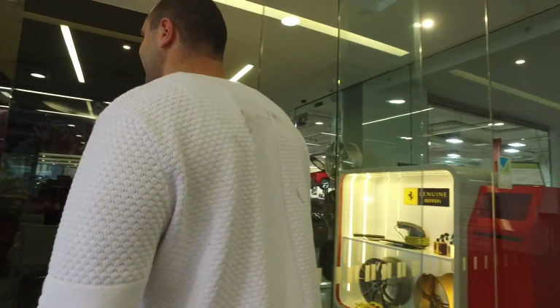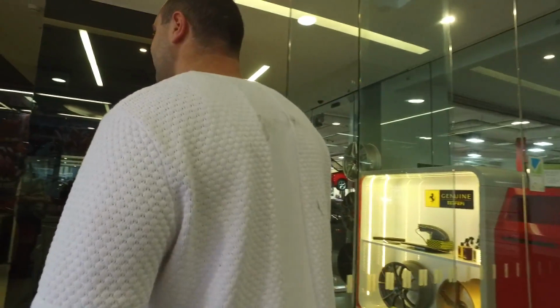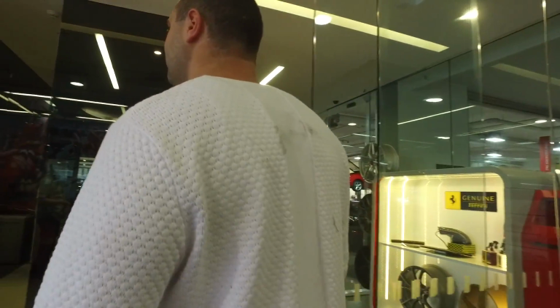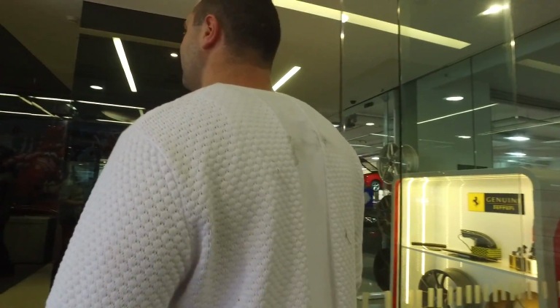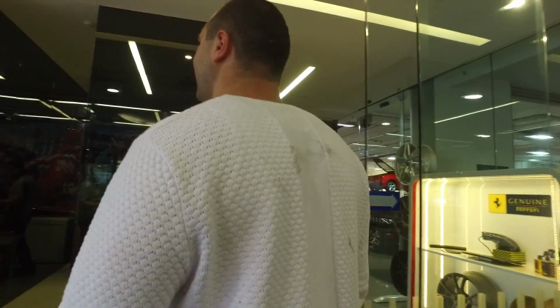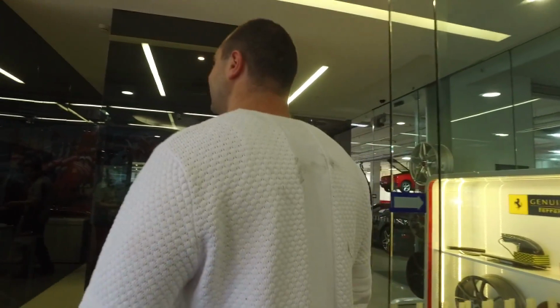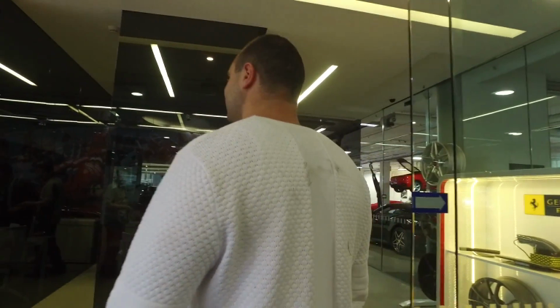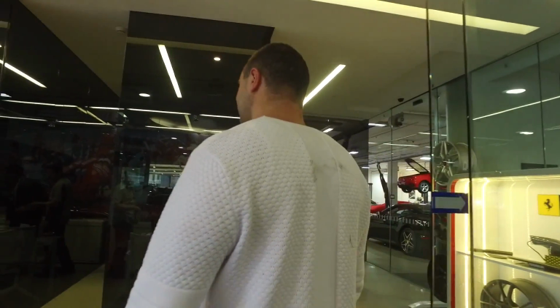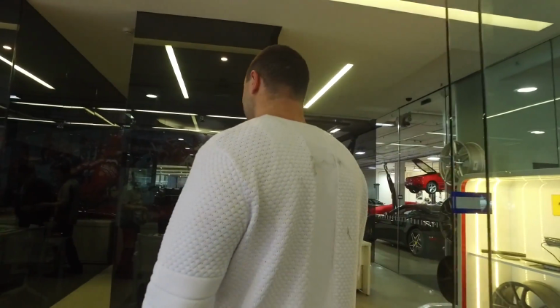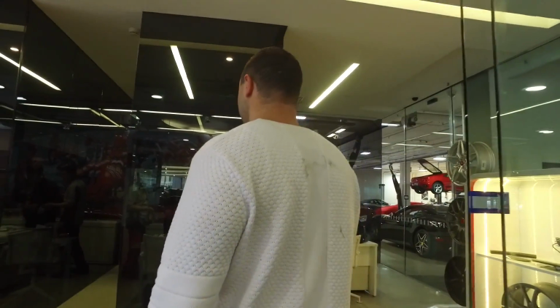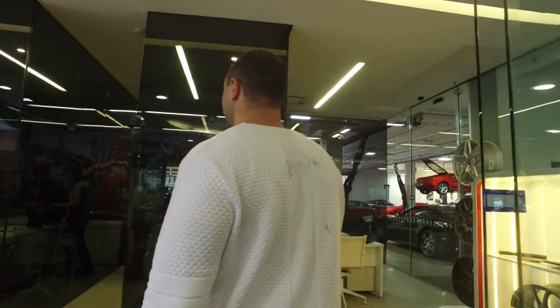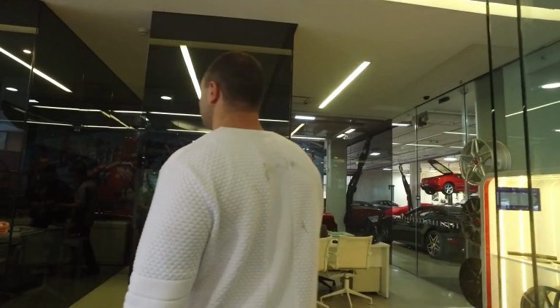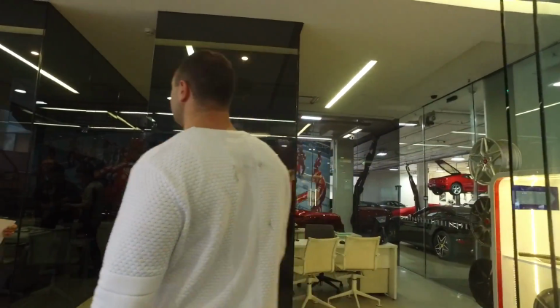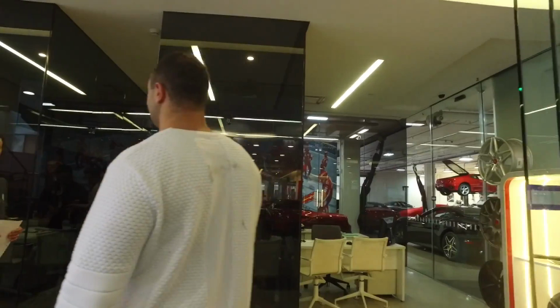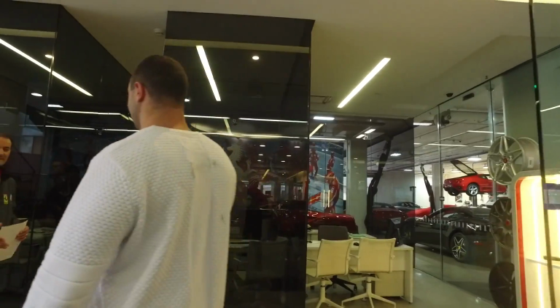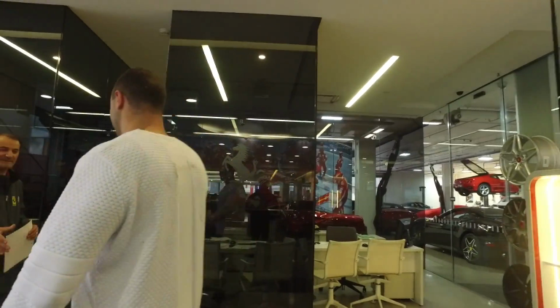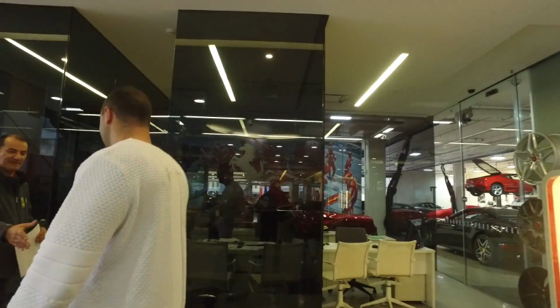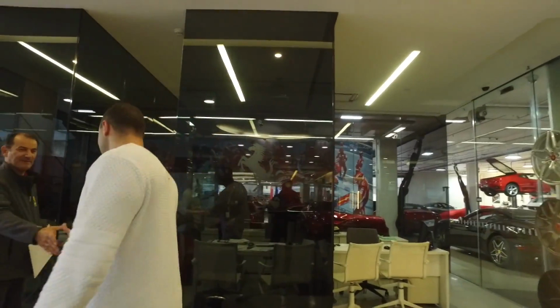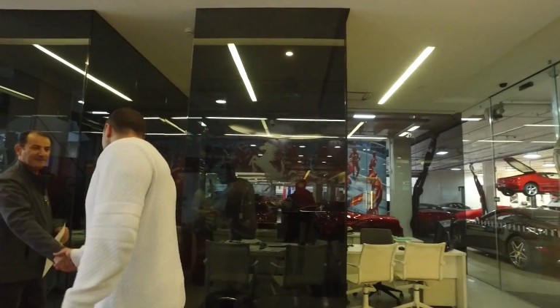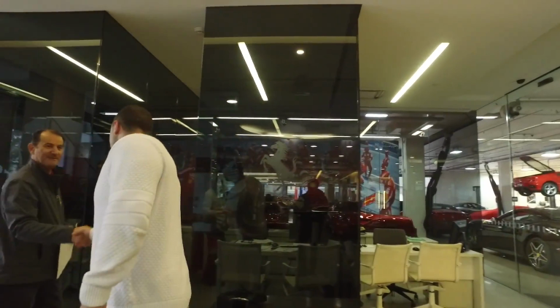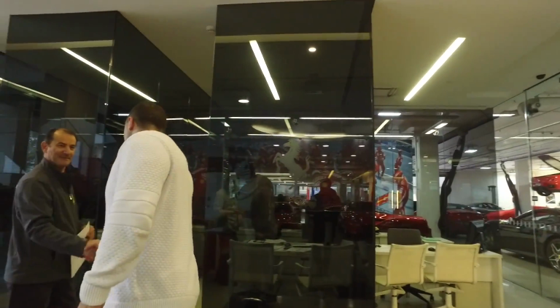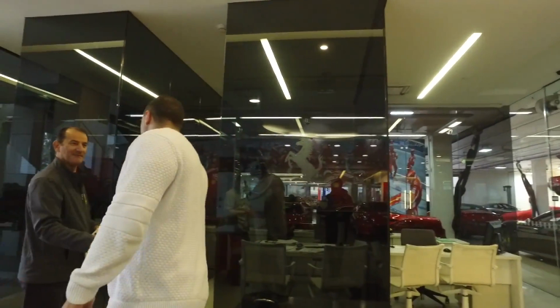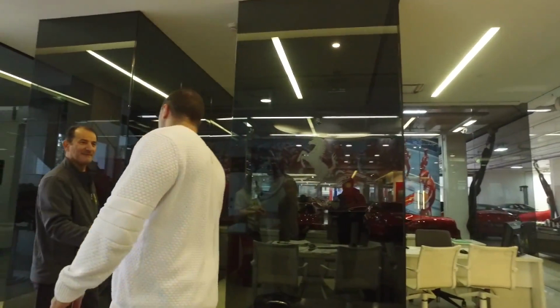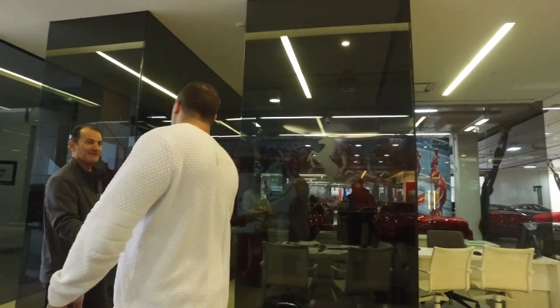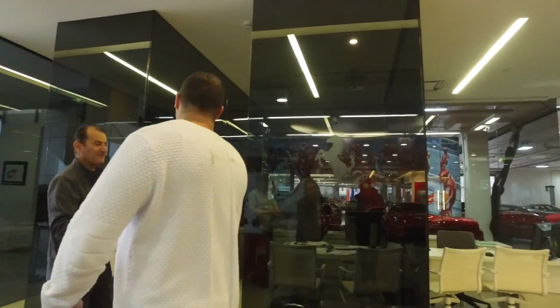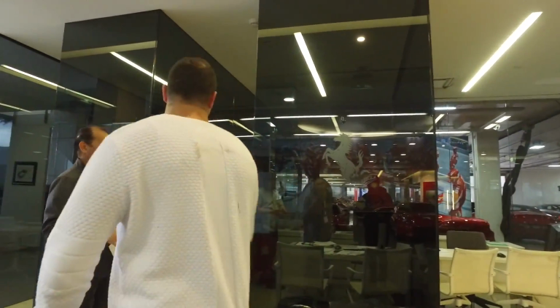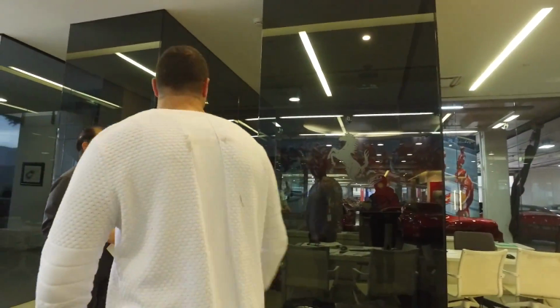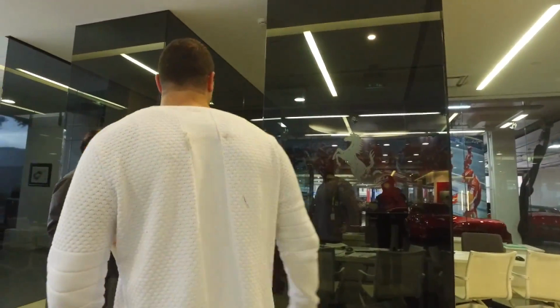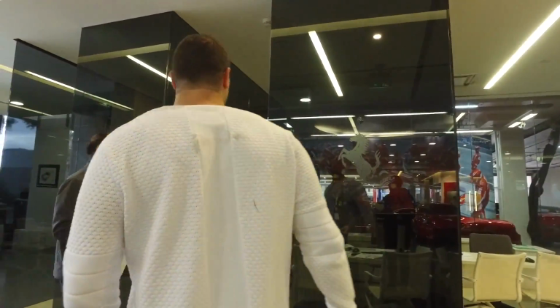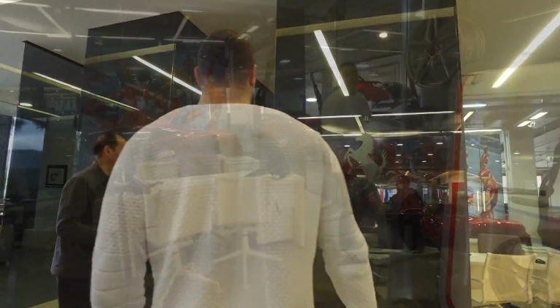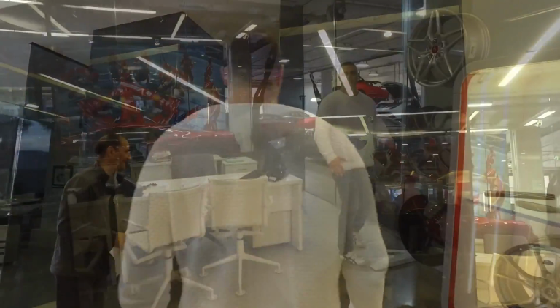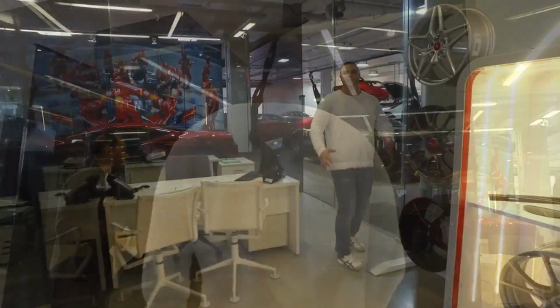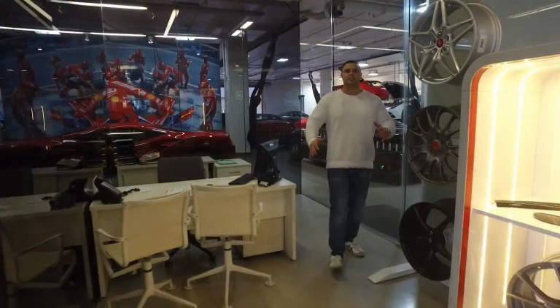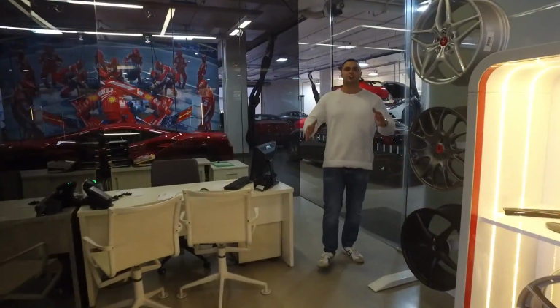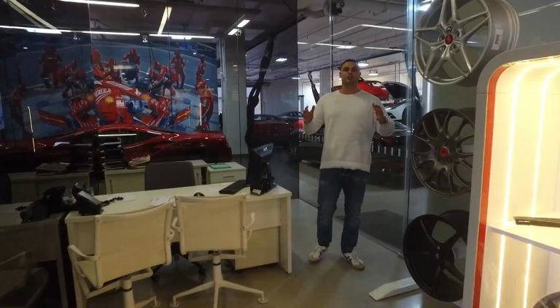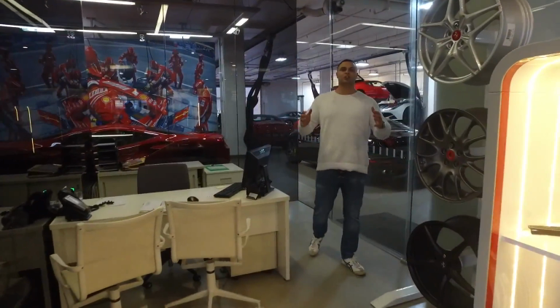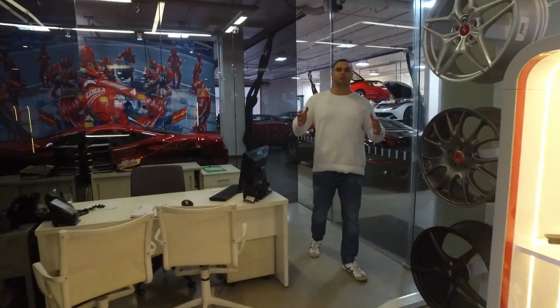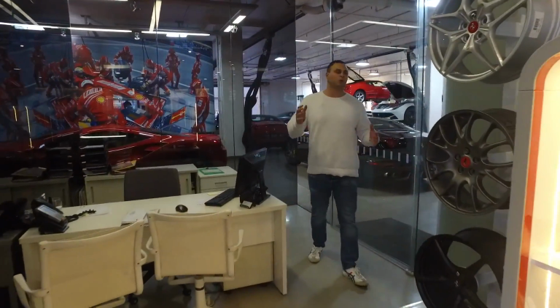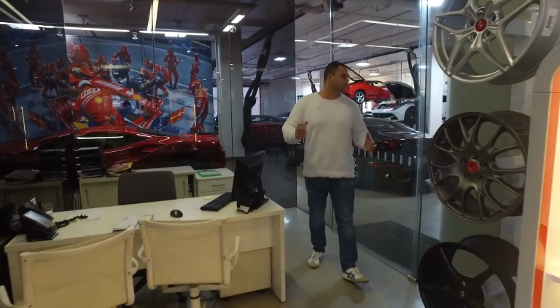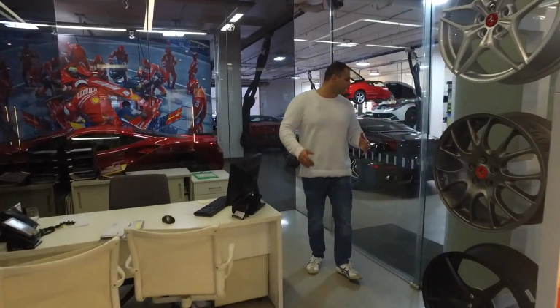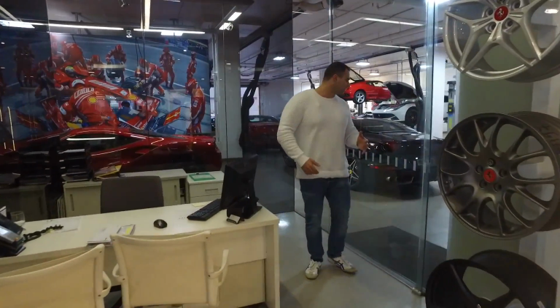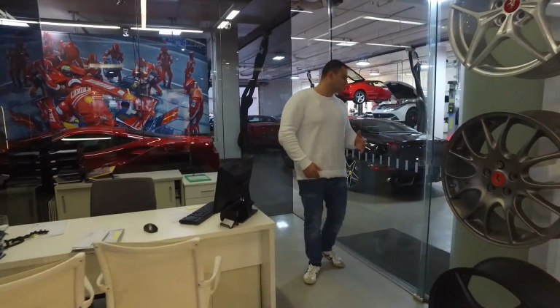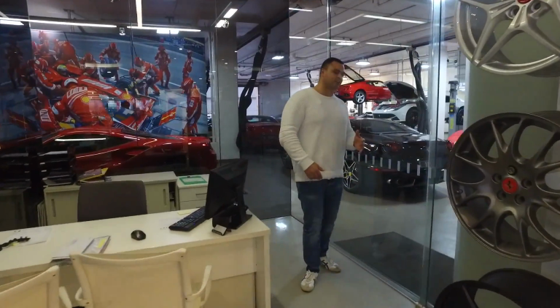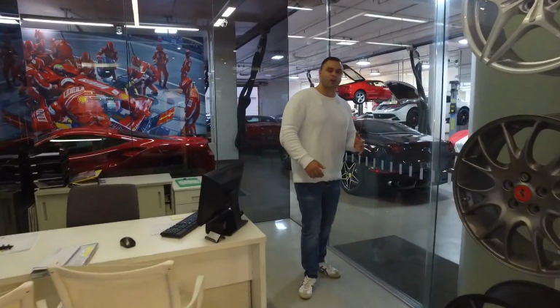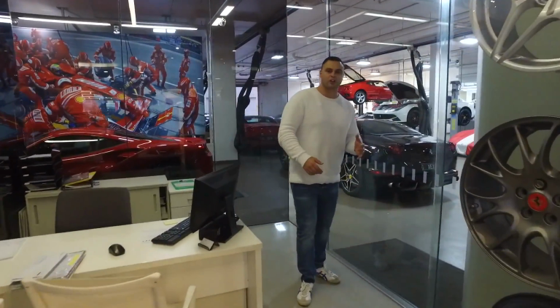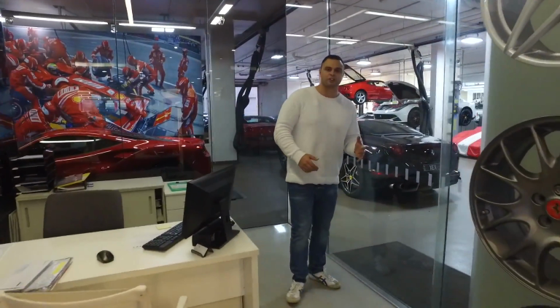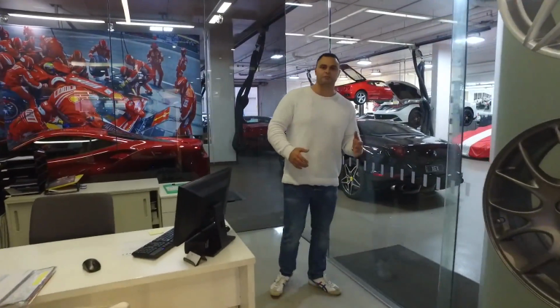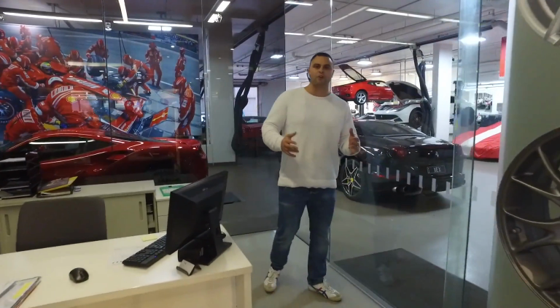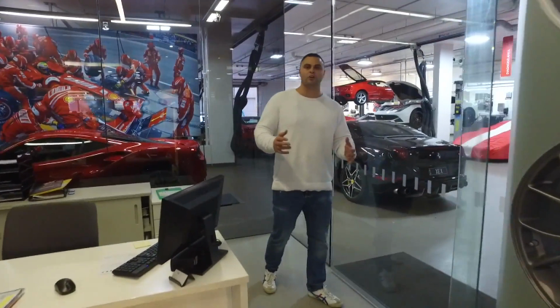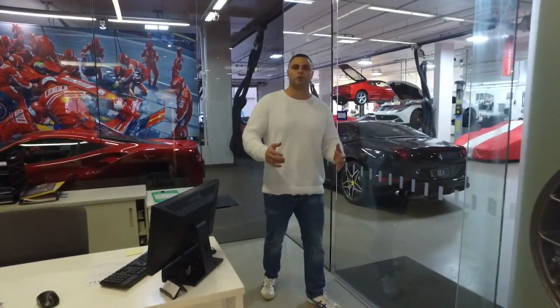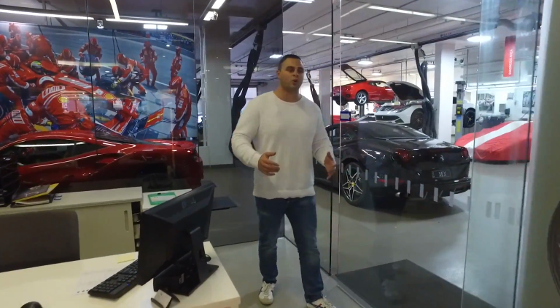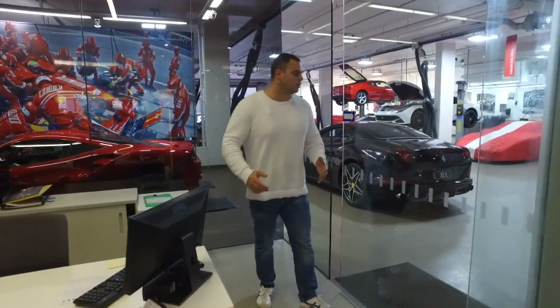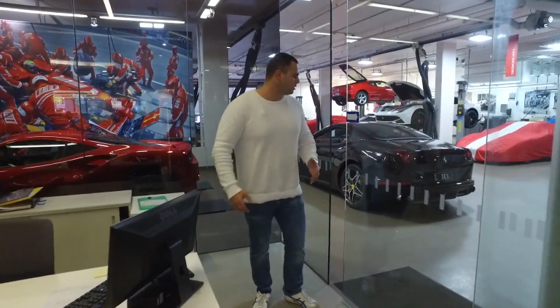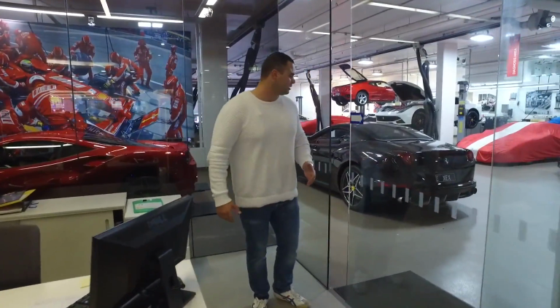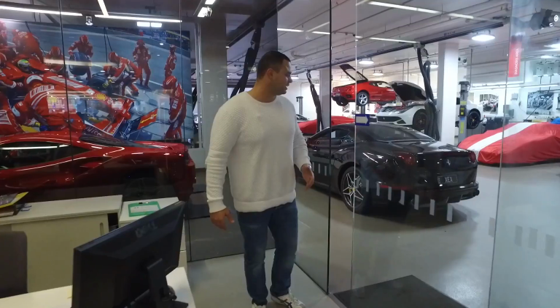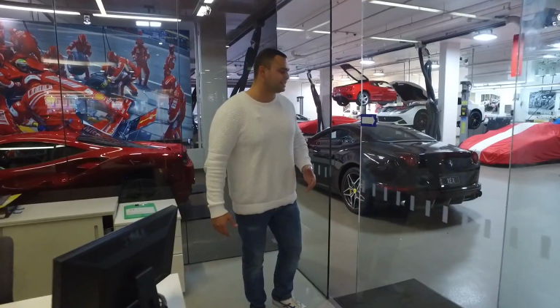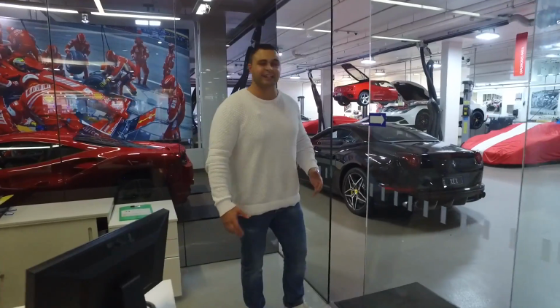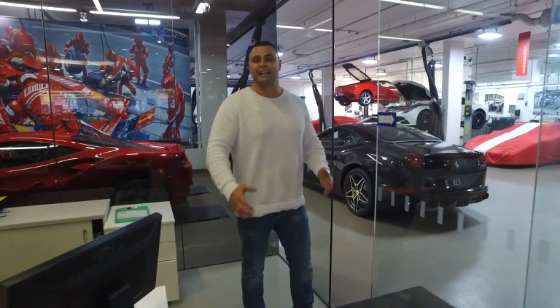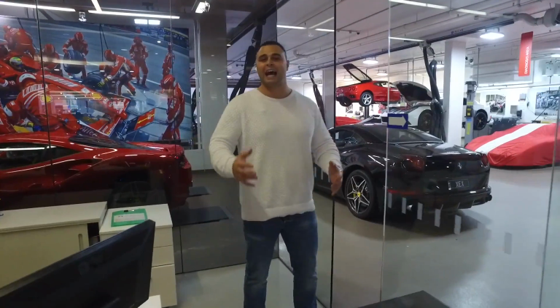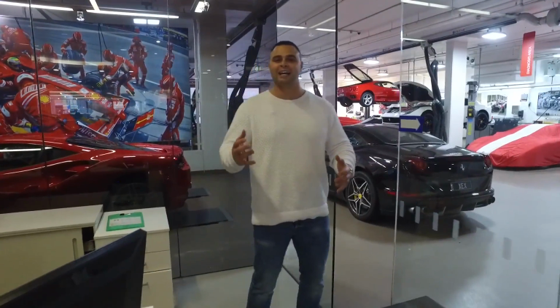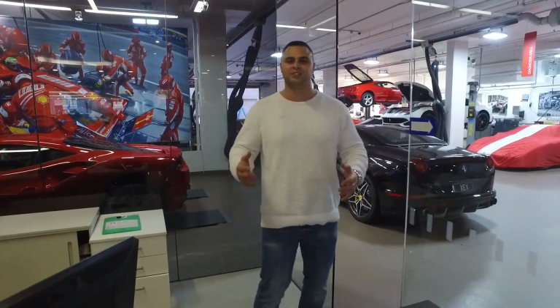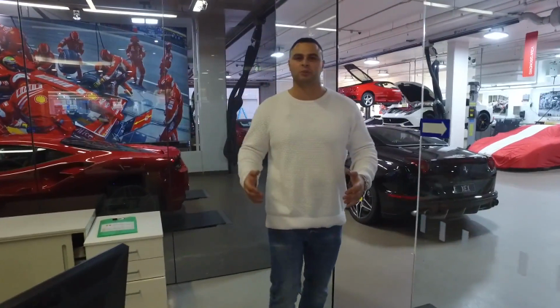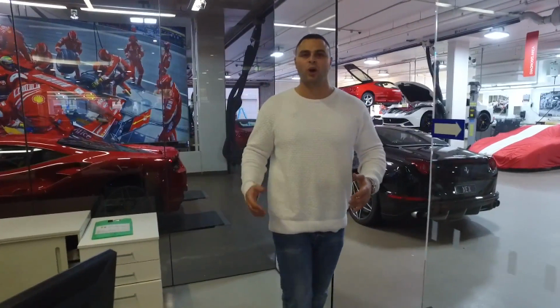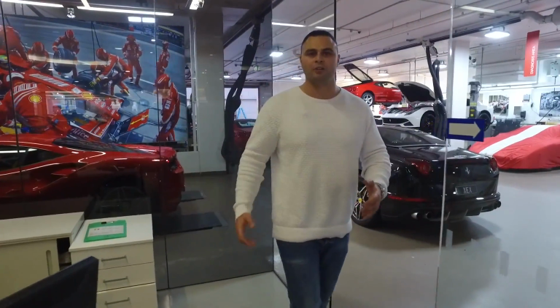Good, thanks. Yourself? Yeah, pretty good. You guys won't believe it. I got the phone call — the car has arrived.